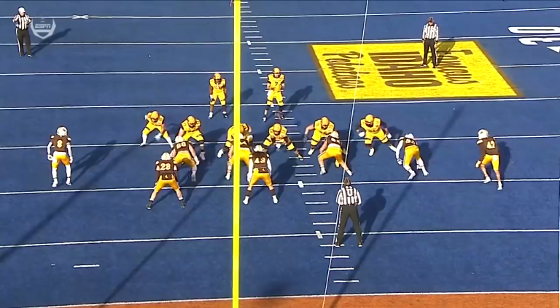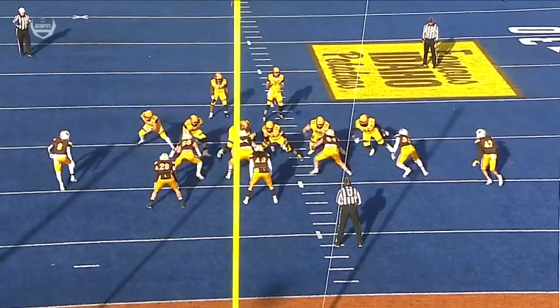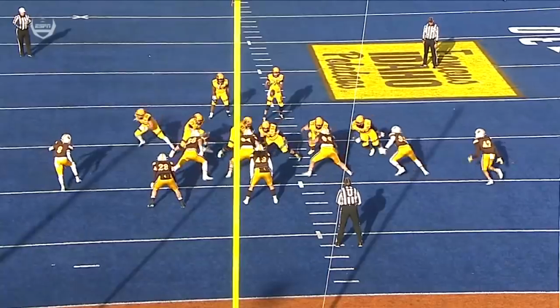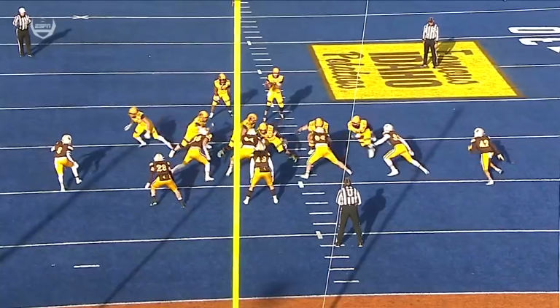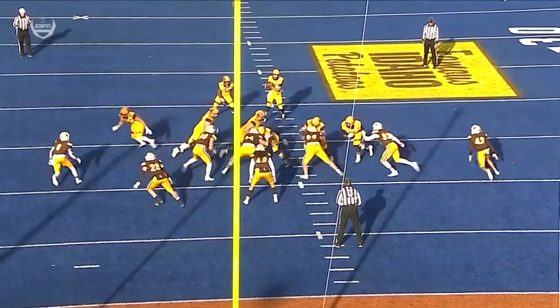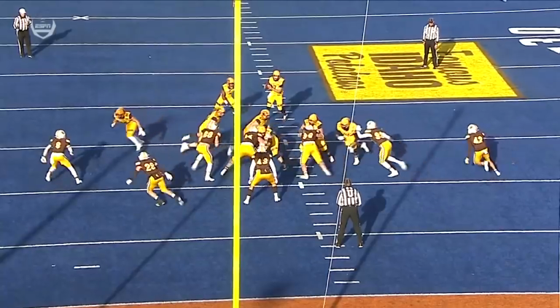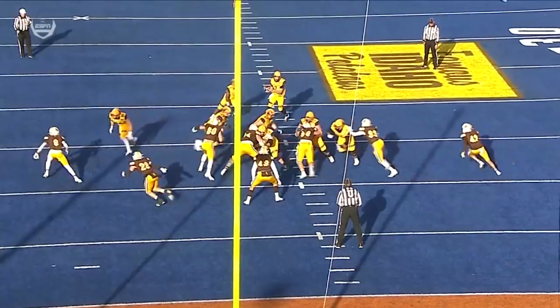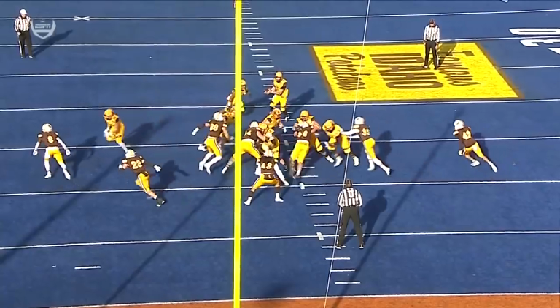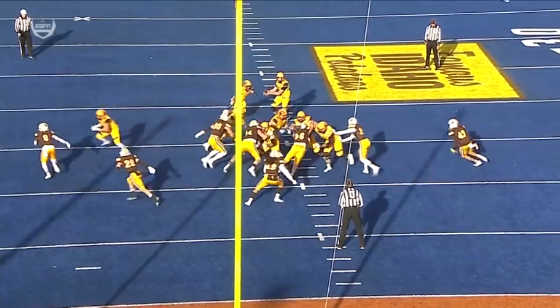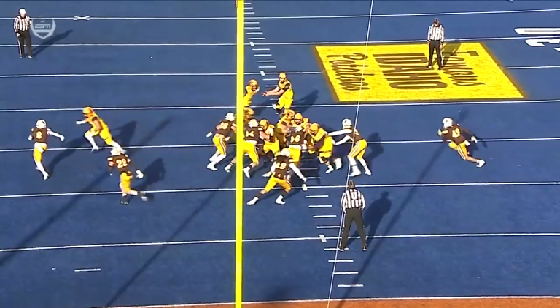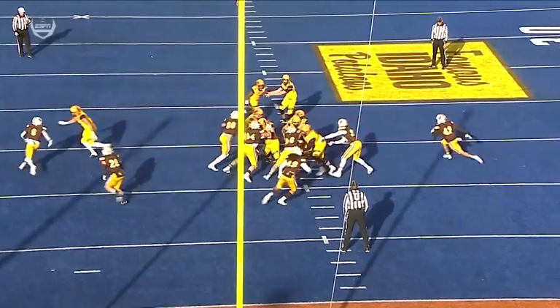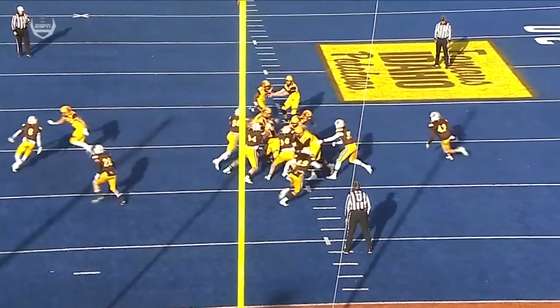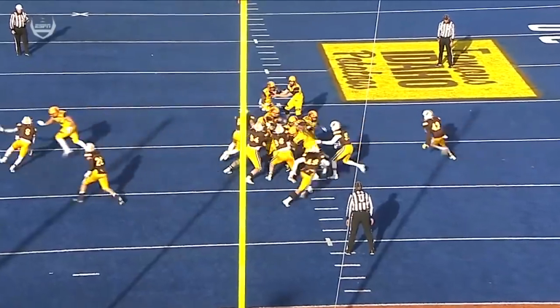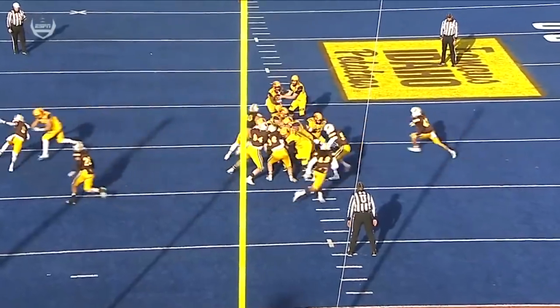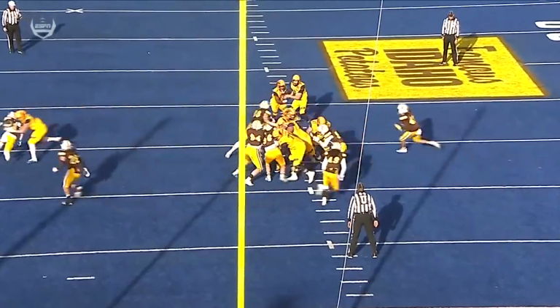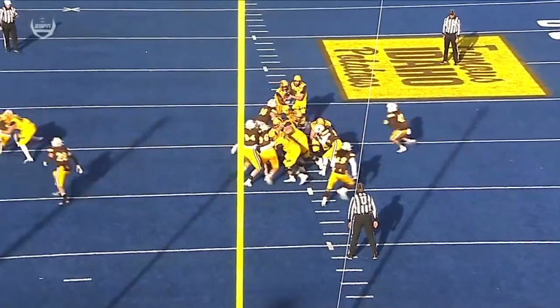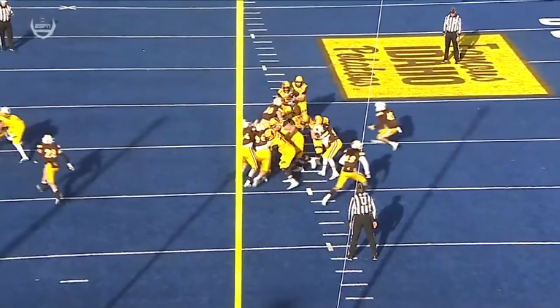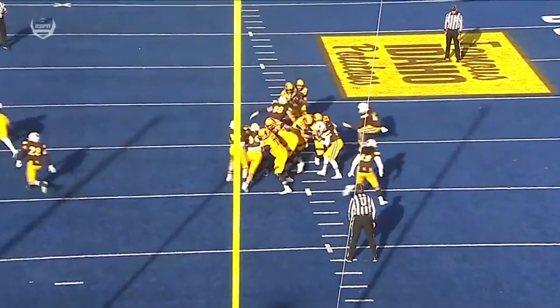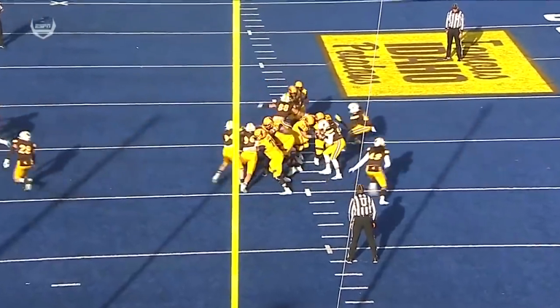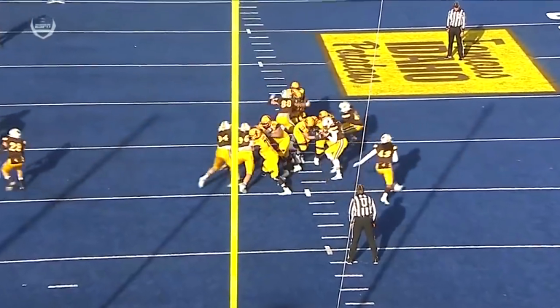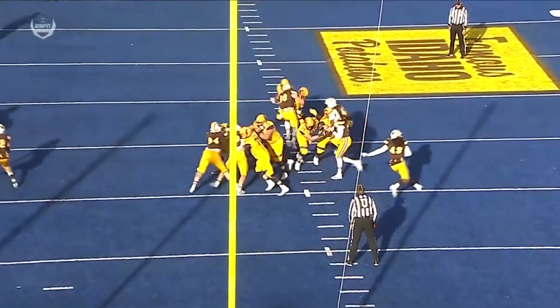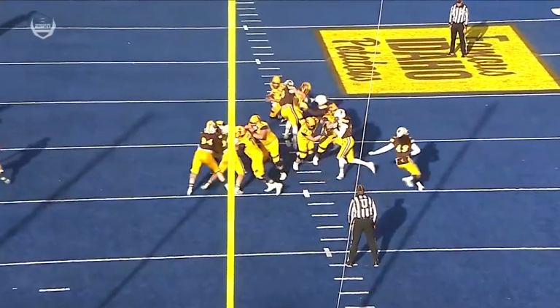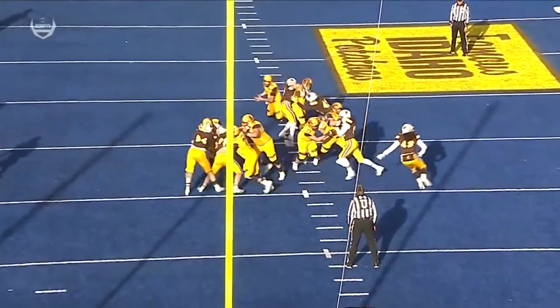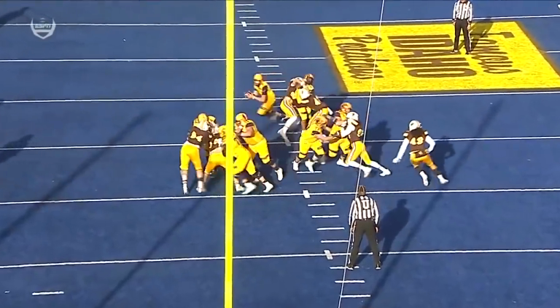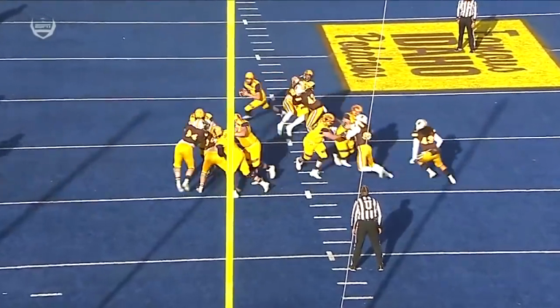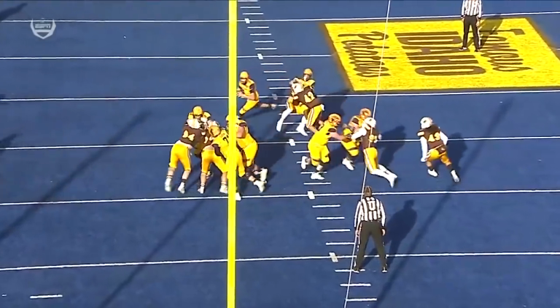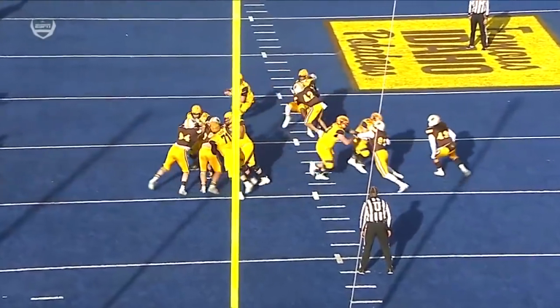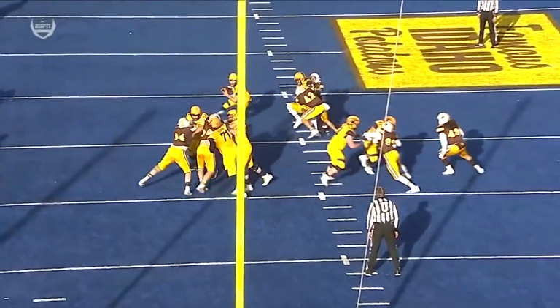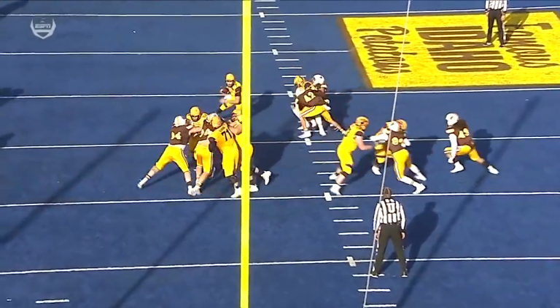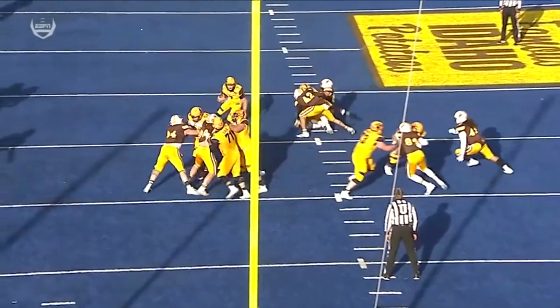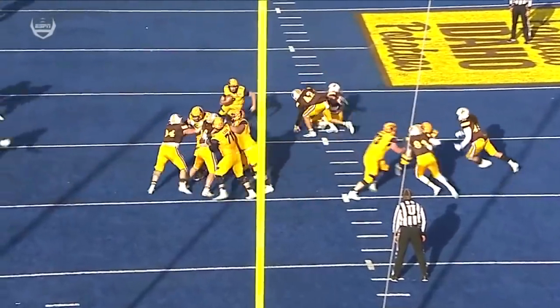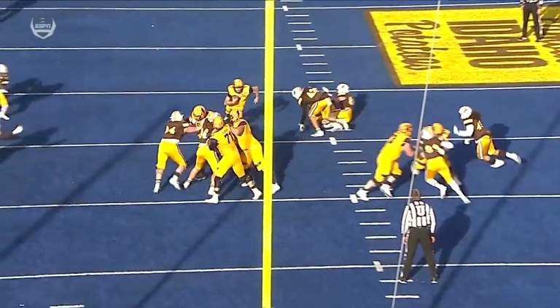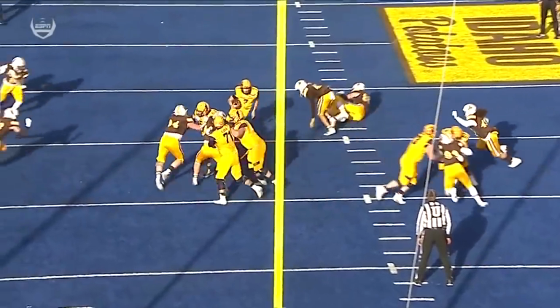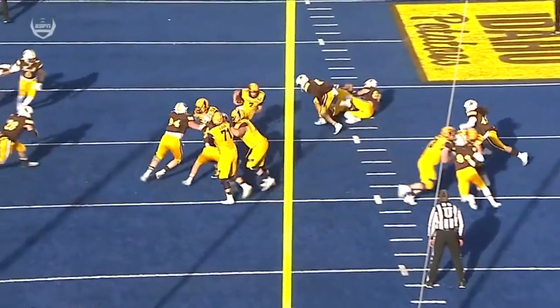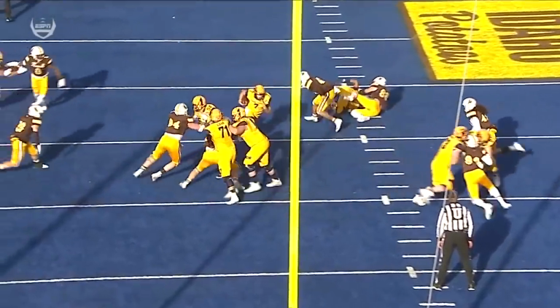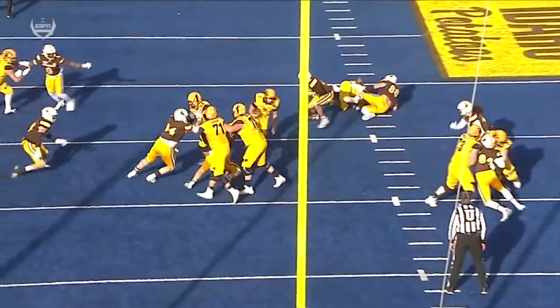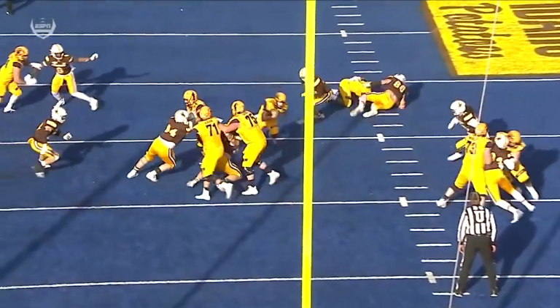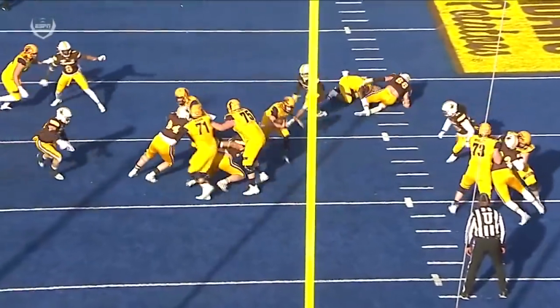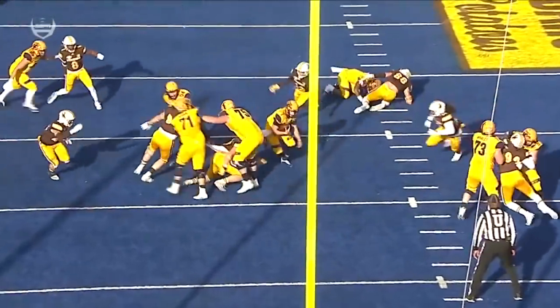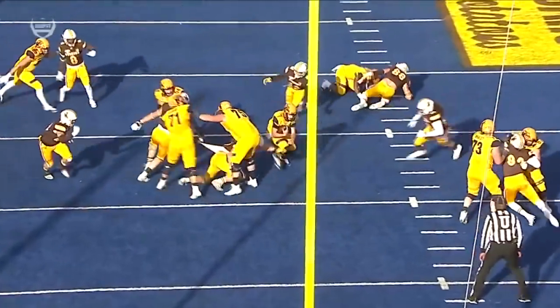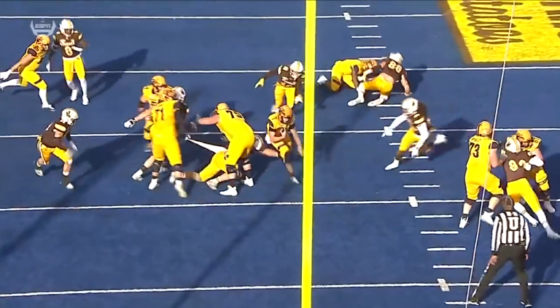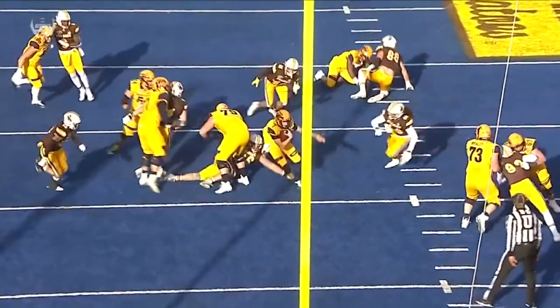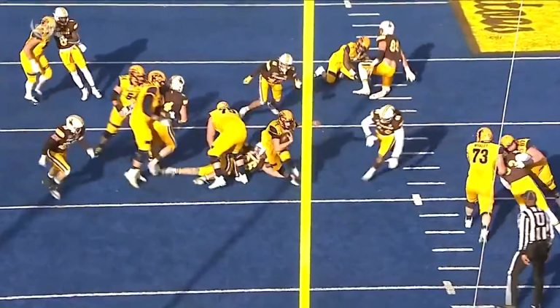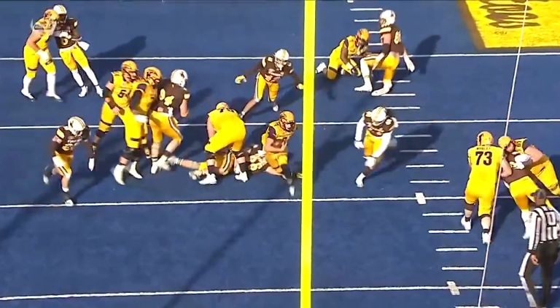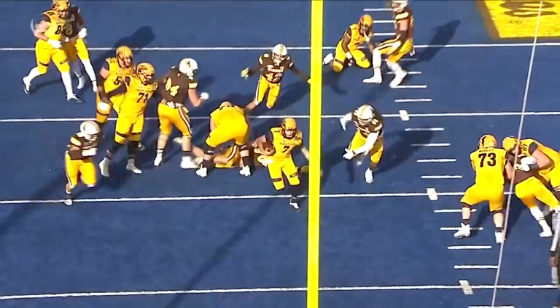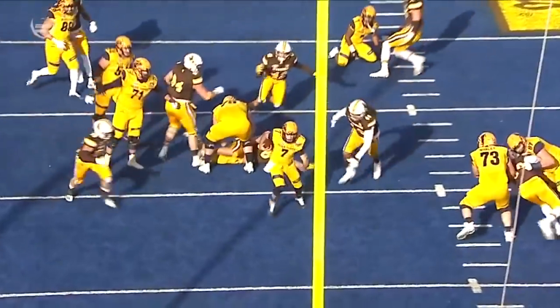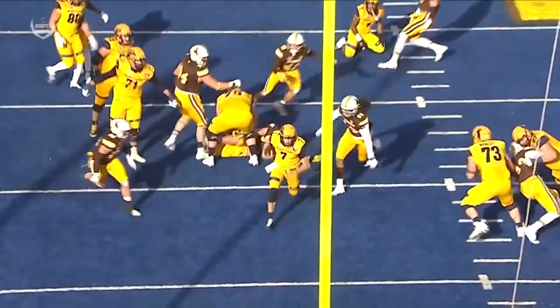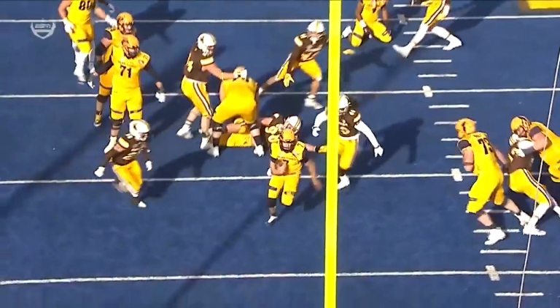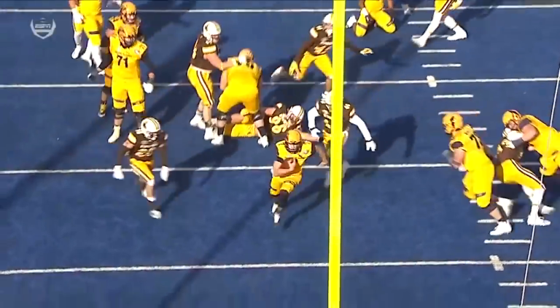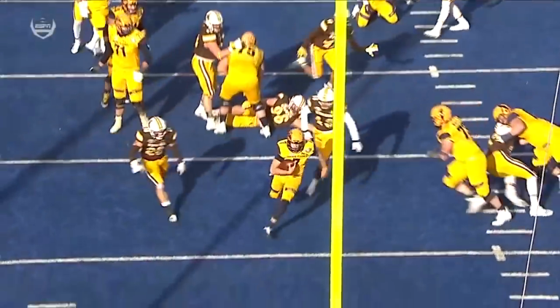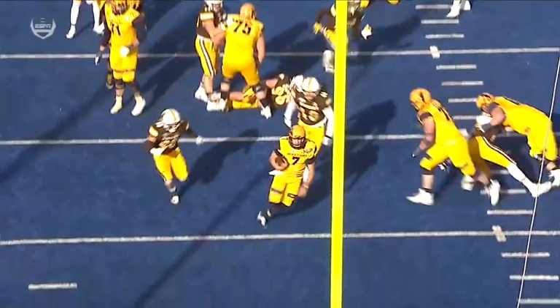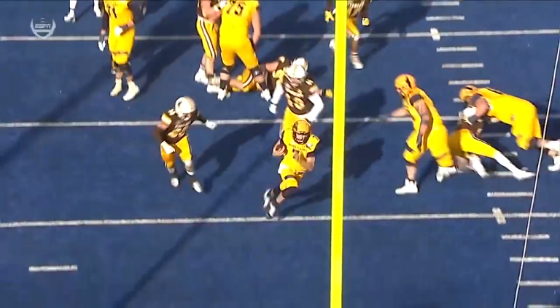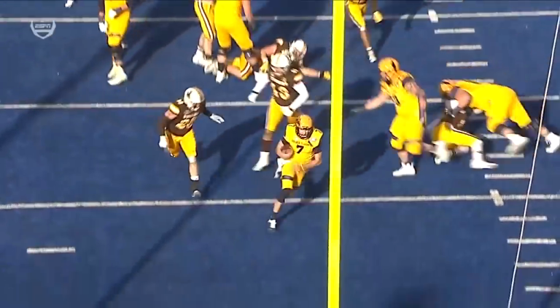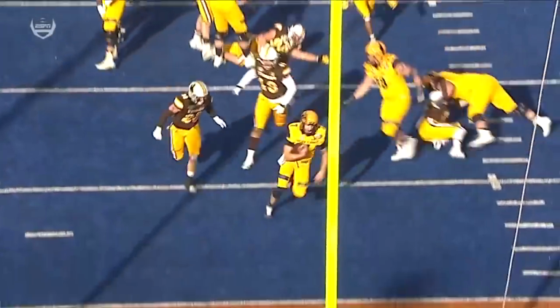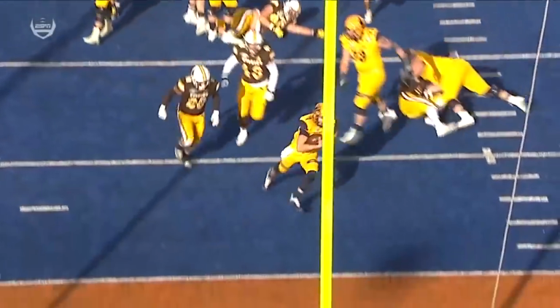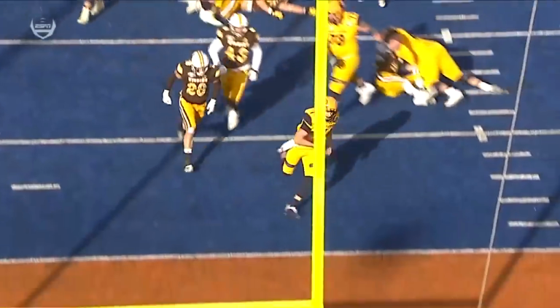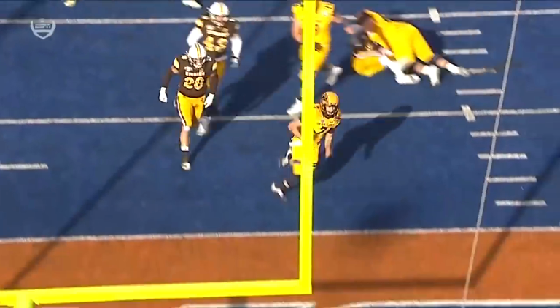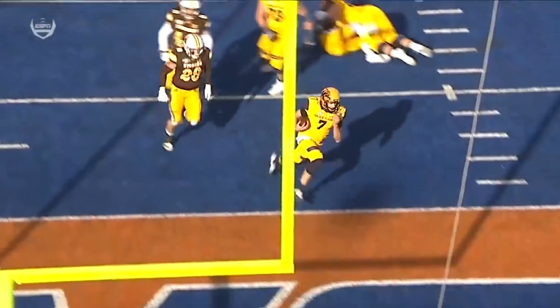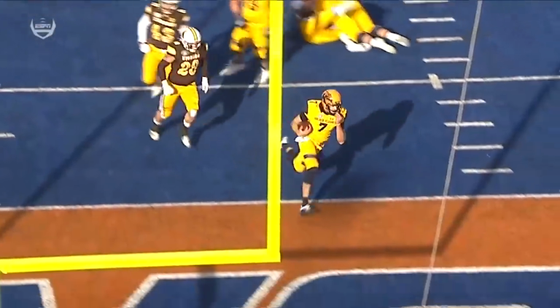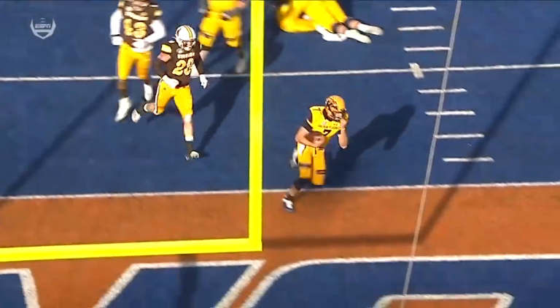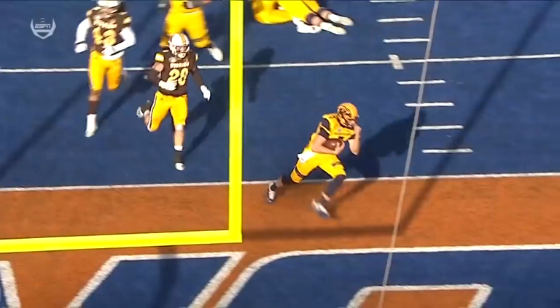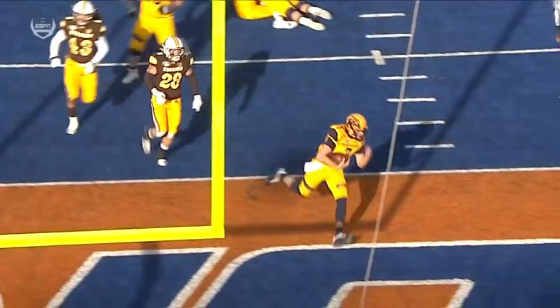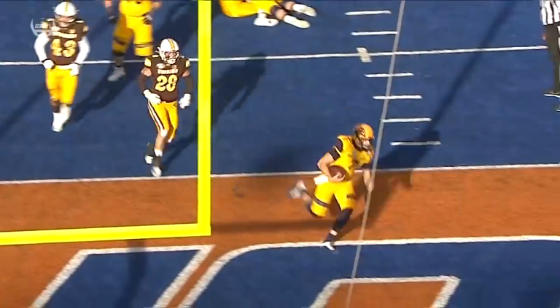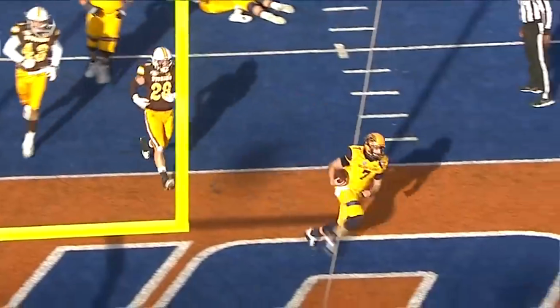Watch how long Krumm holds that — a long time. Two defenders take one, and nobody's there to defend Krumm.